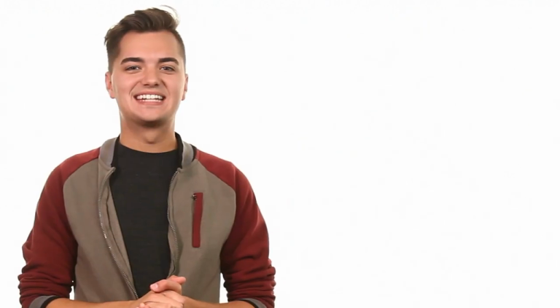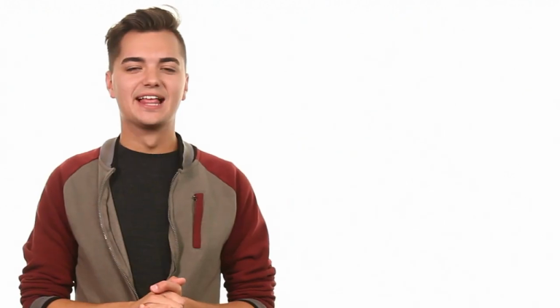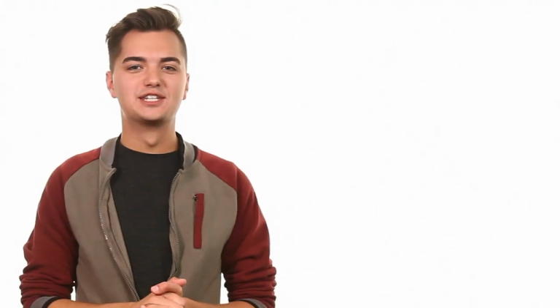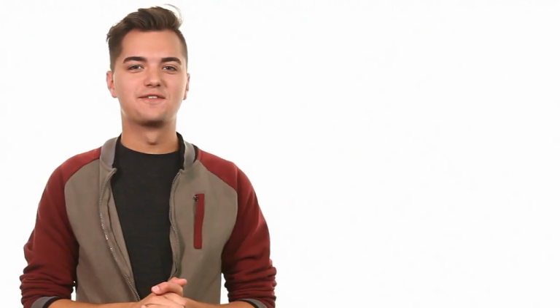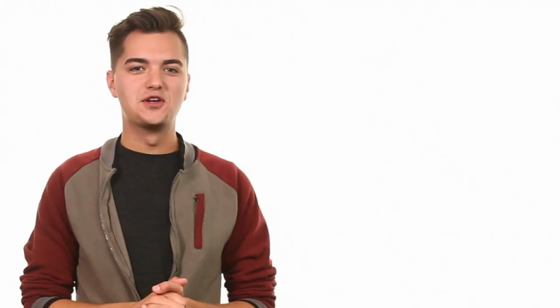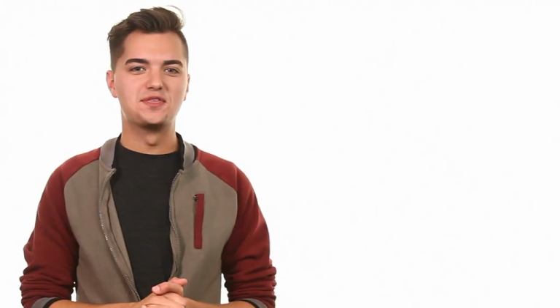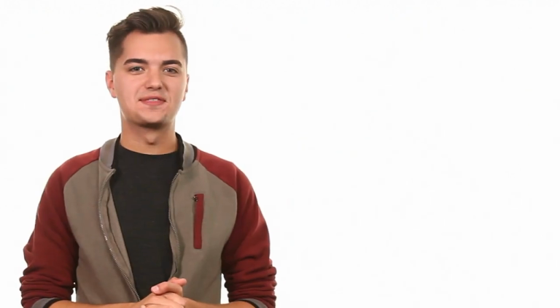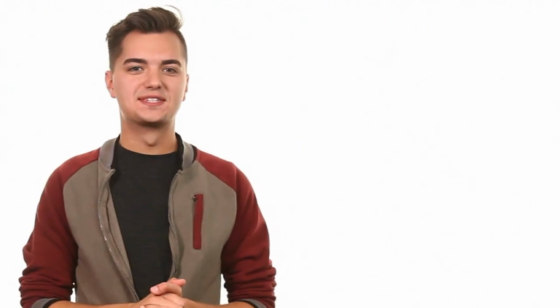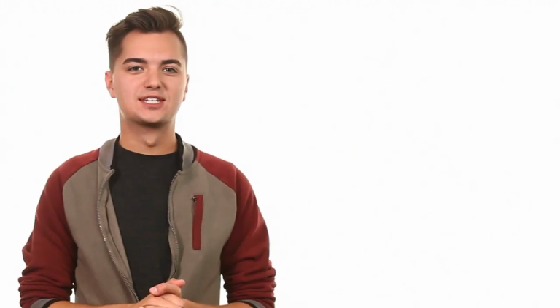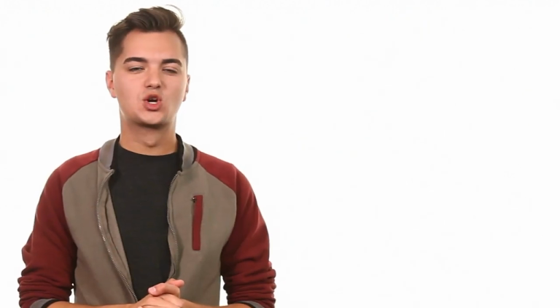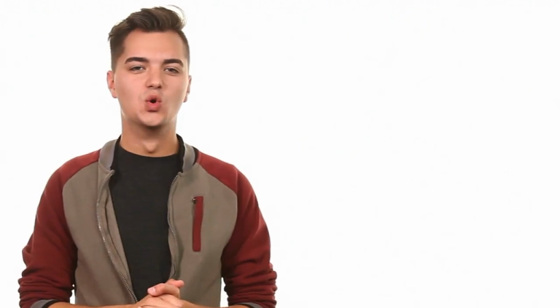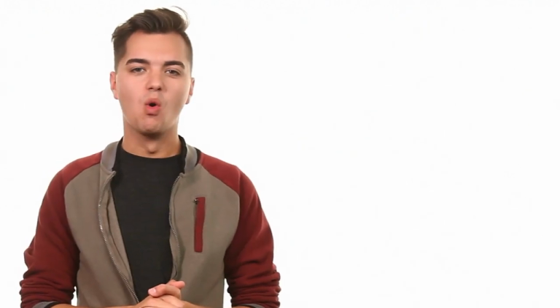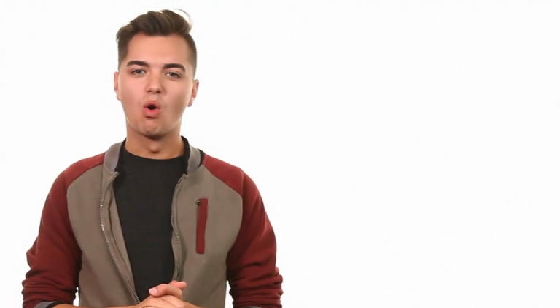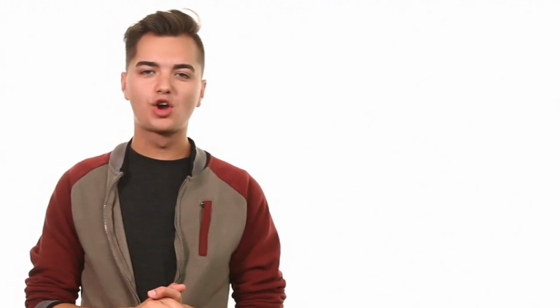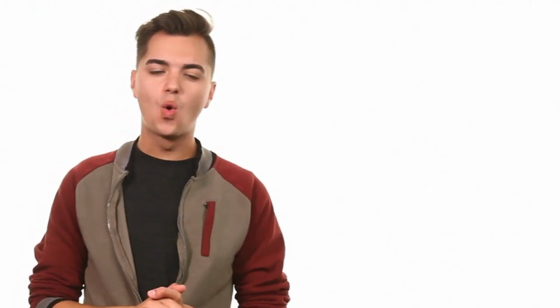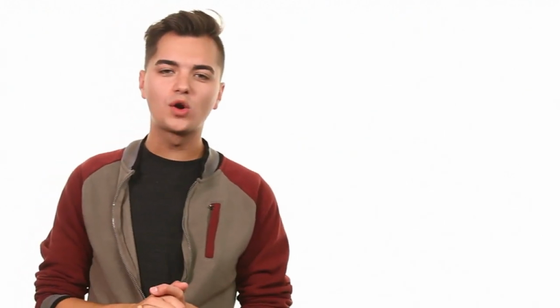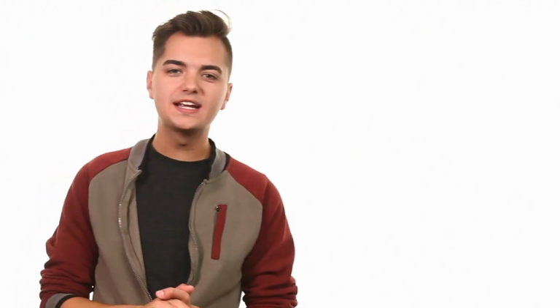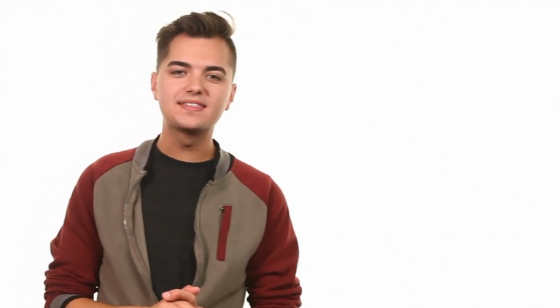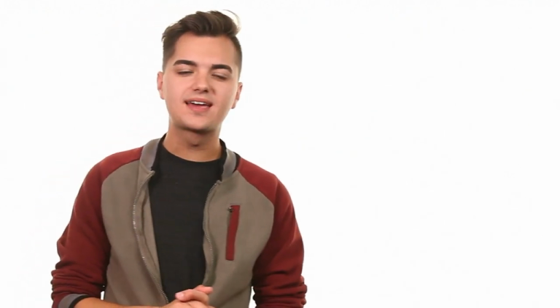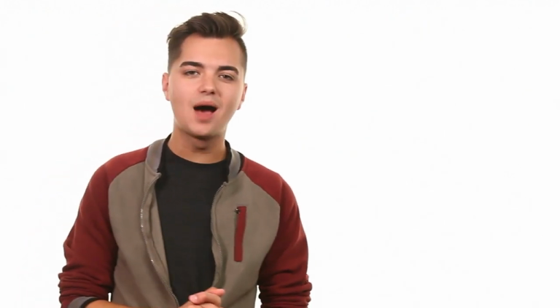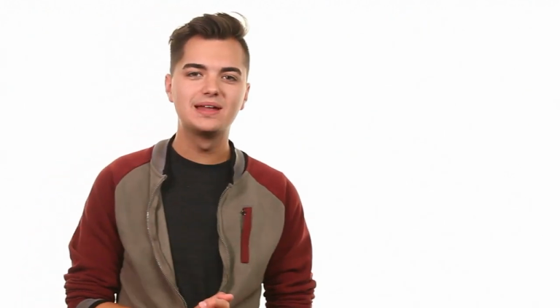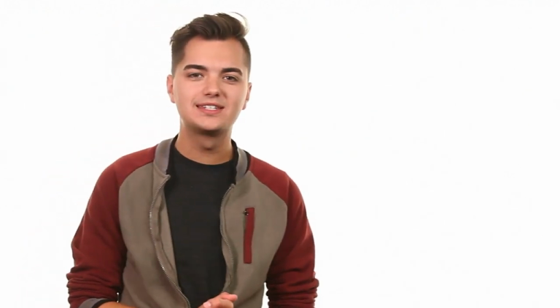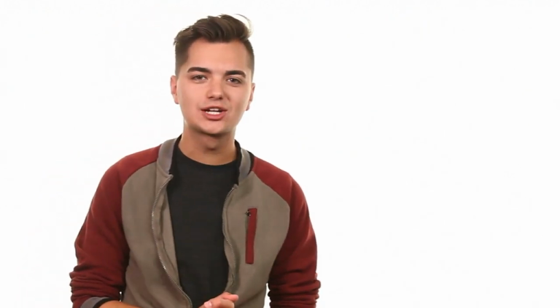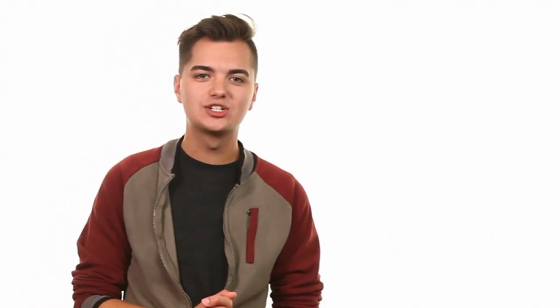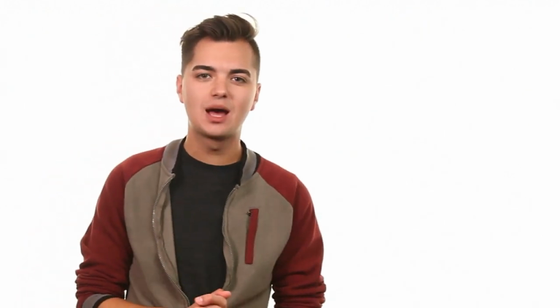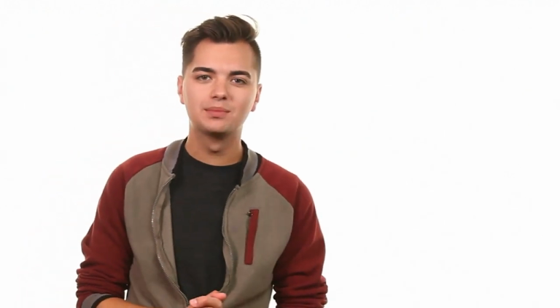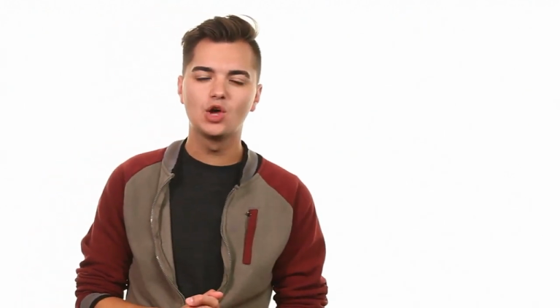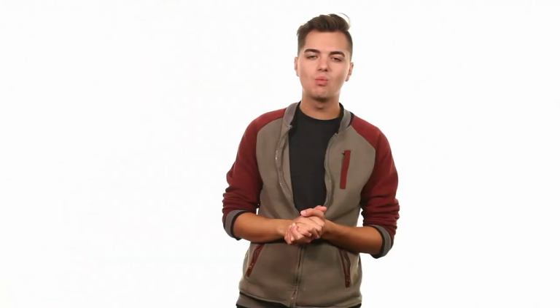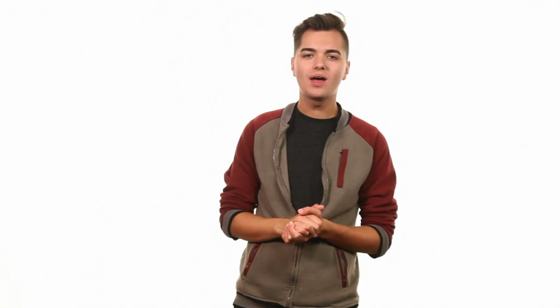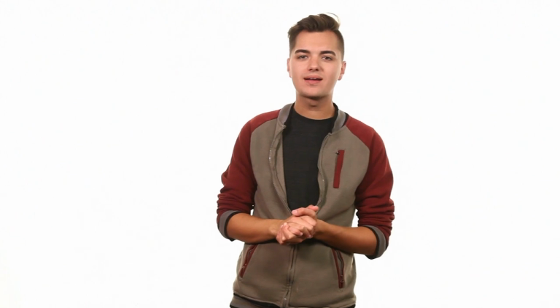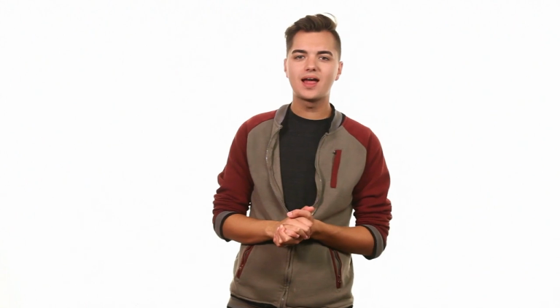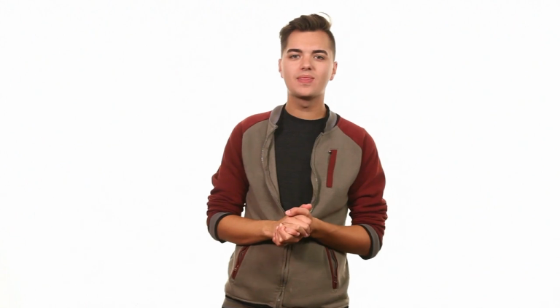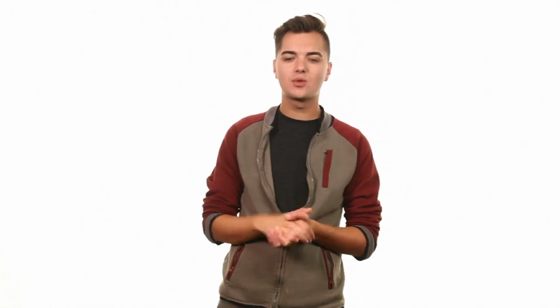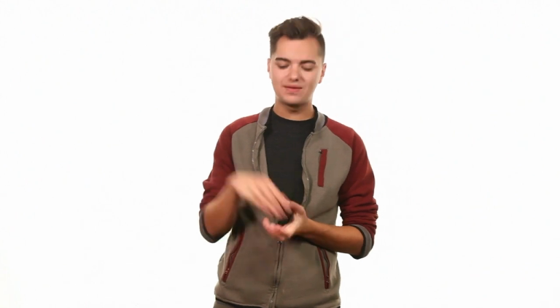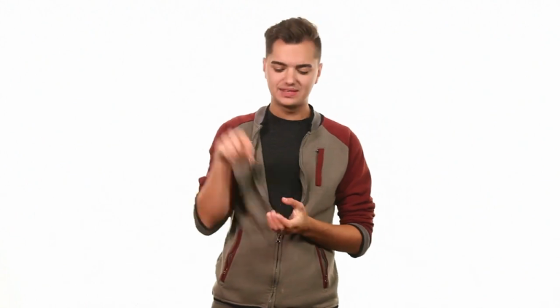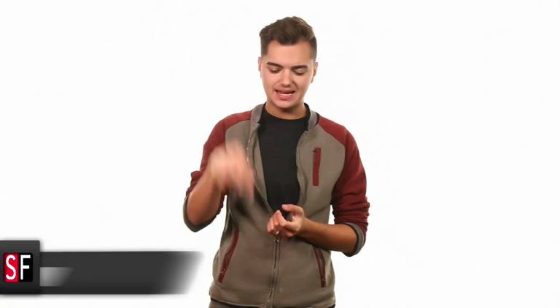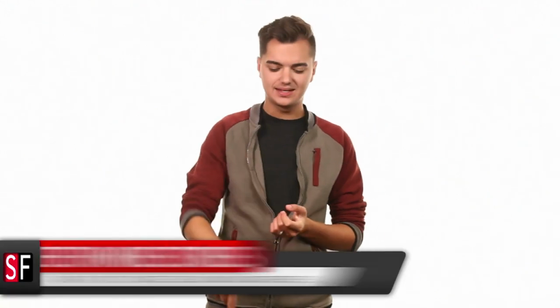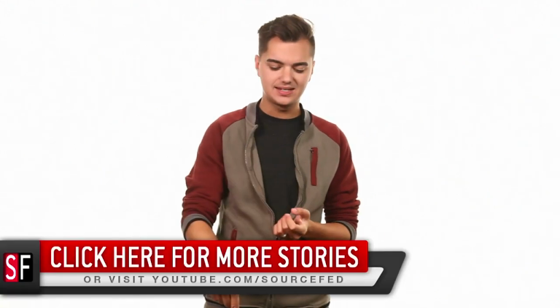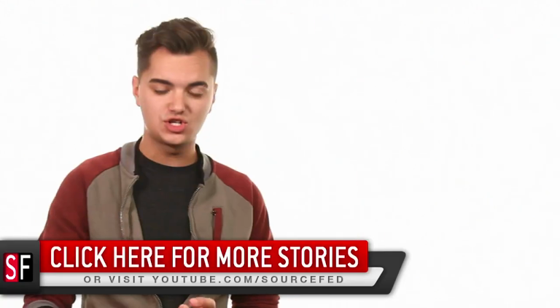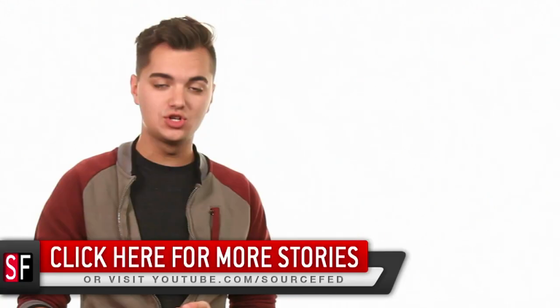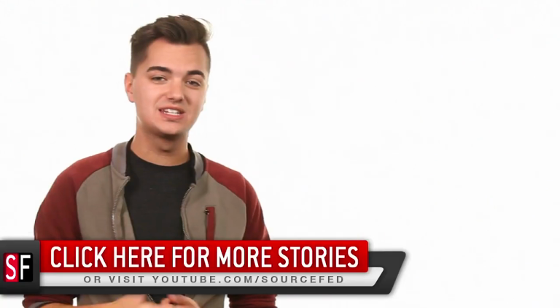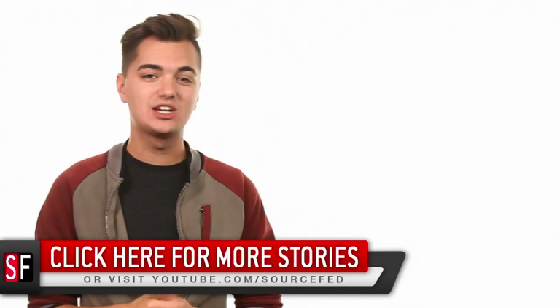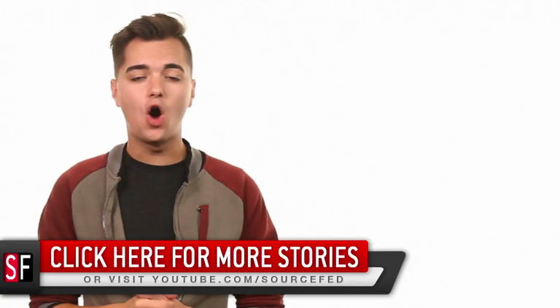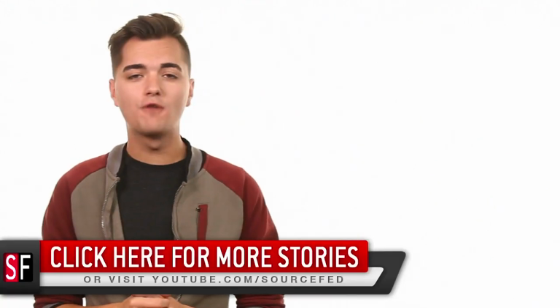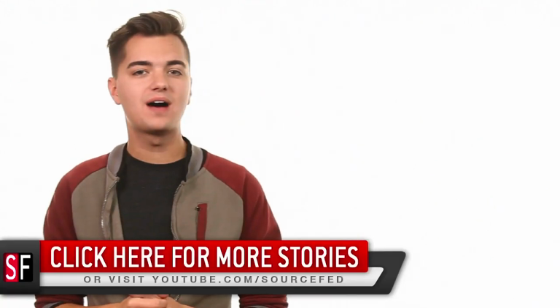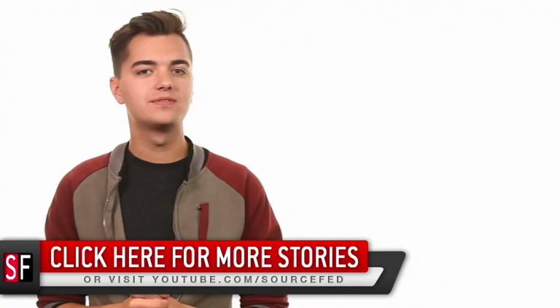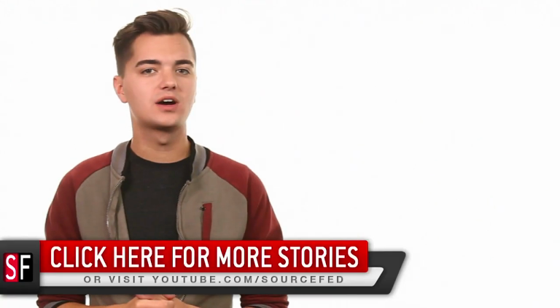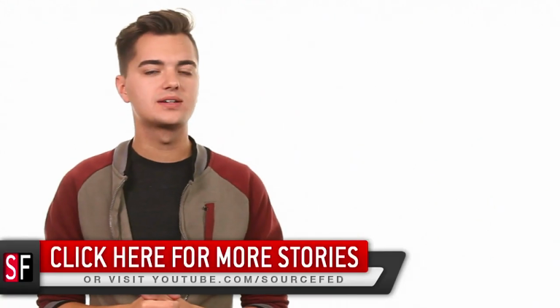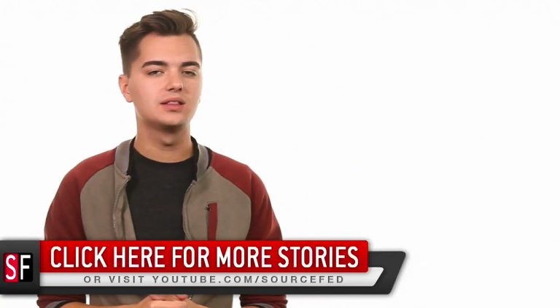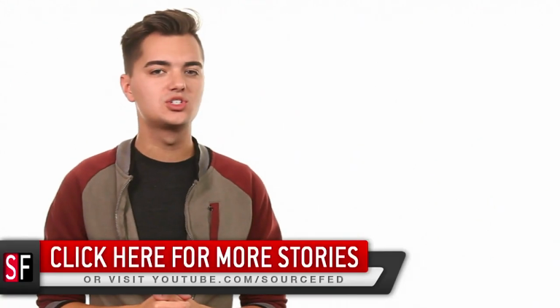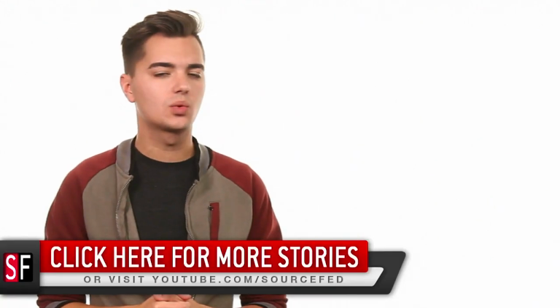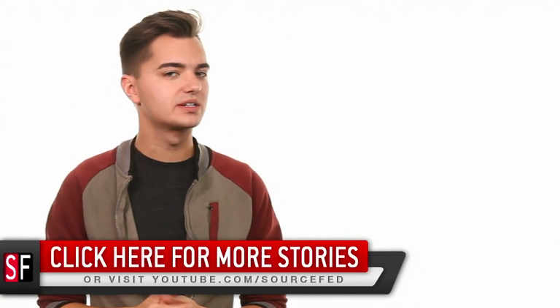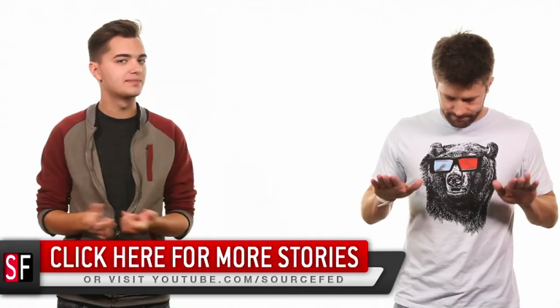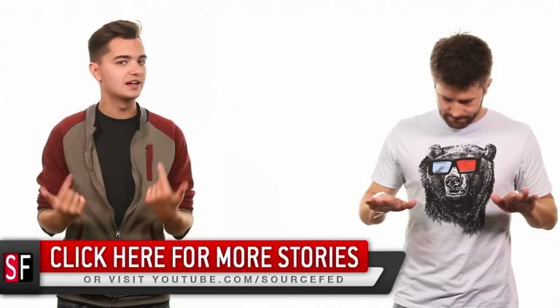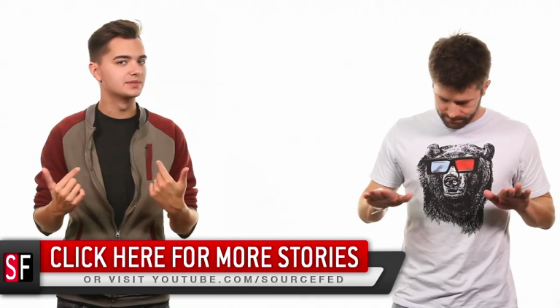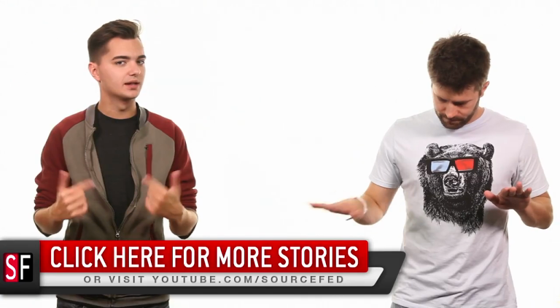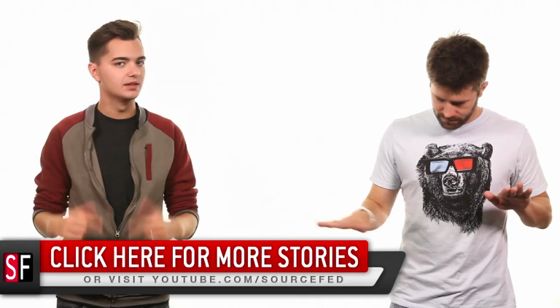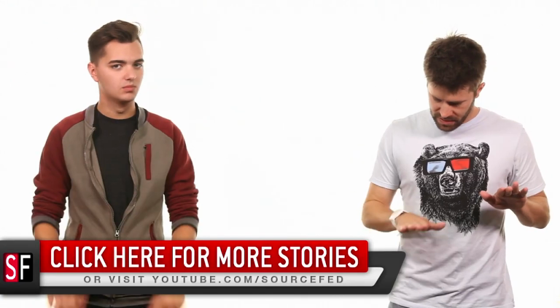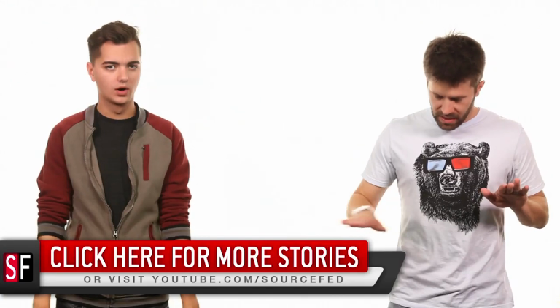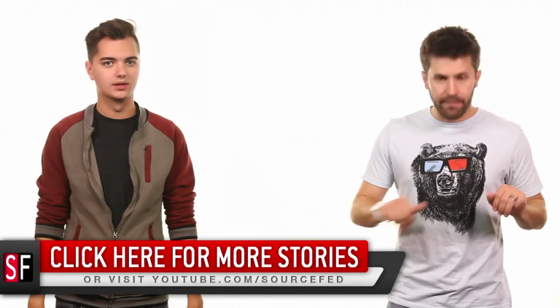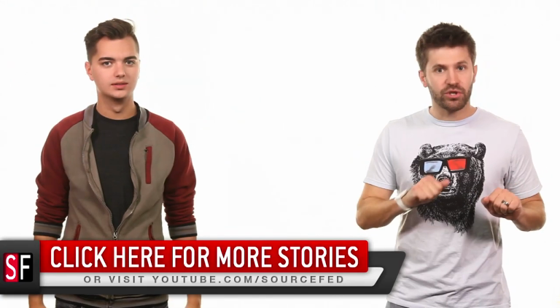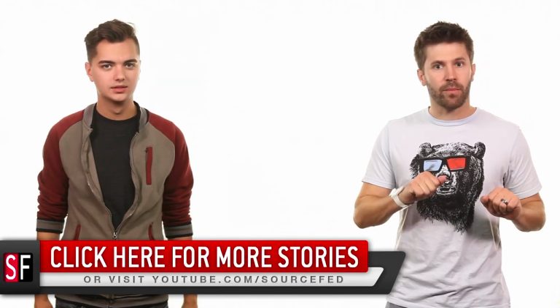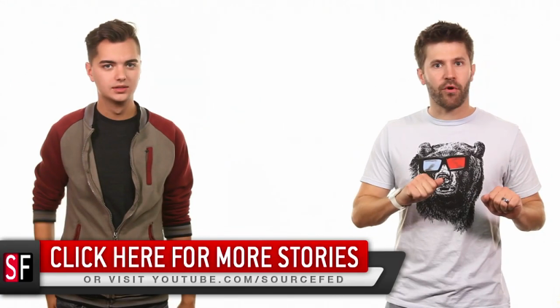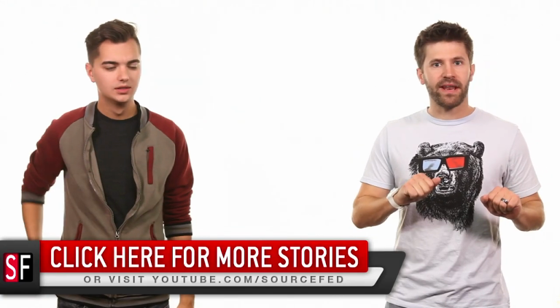Tell us if you think this is cool or corny in the comment section down below. And while you're down there, we have this annotation where you can see all five of our daily stories. My name is Elliot Morgan. I'm Joe Beretta.